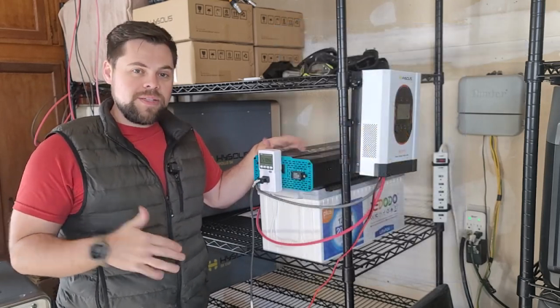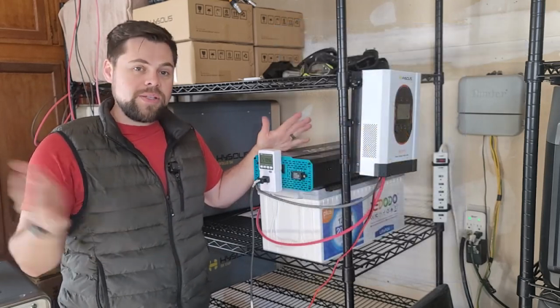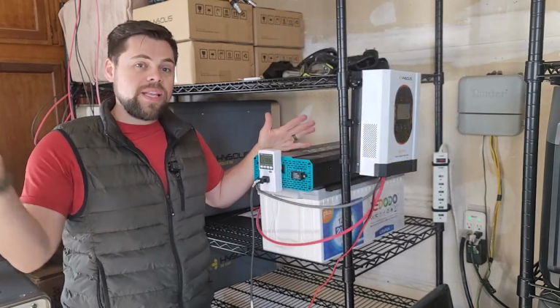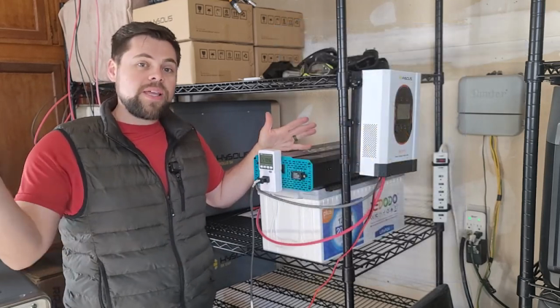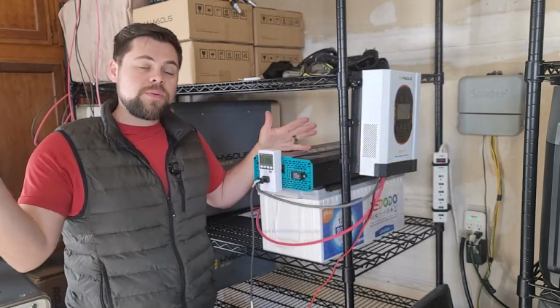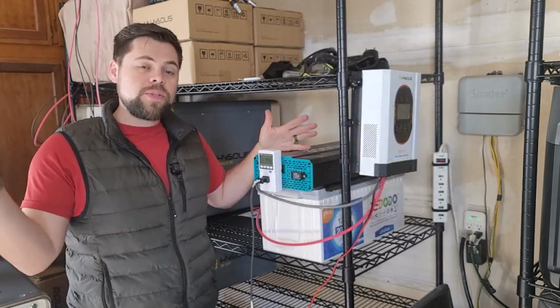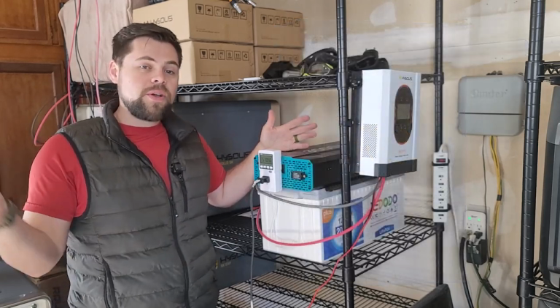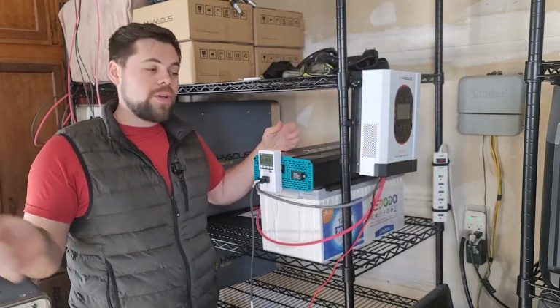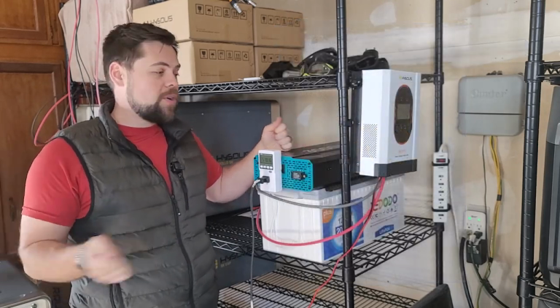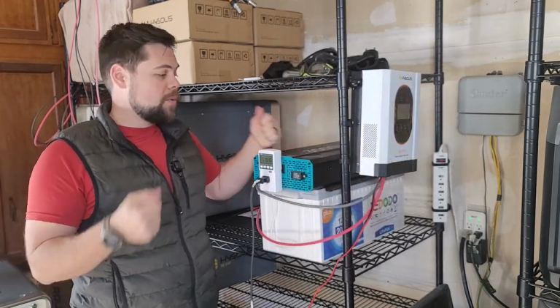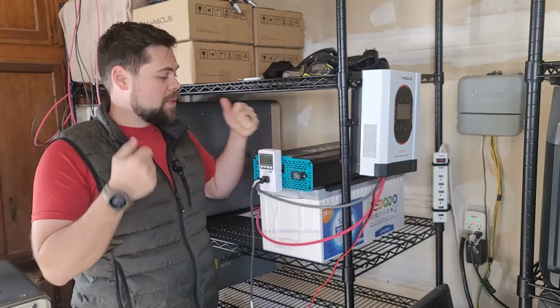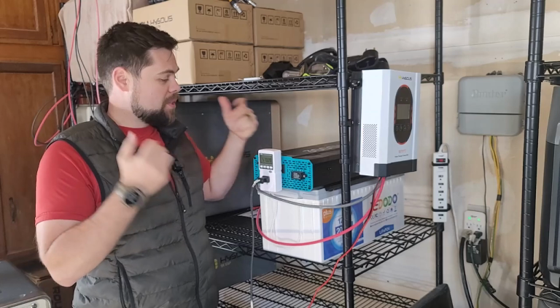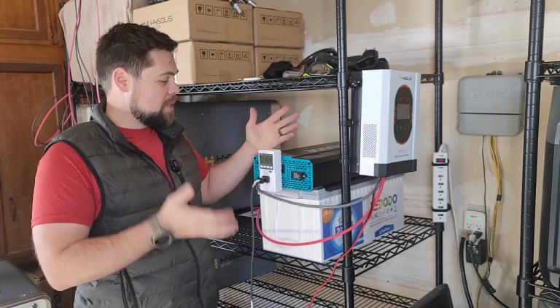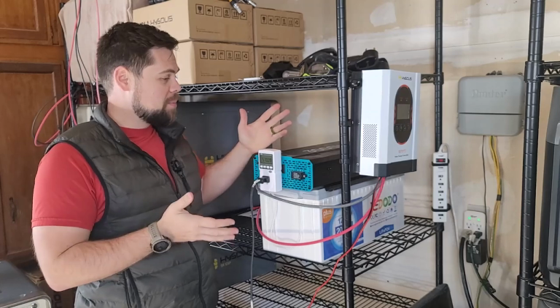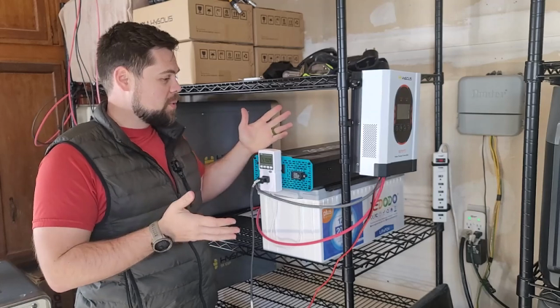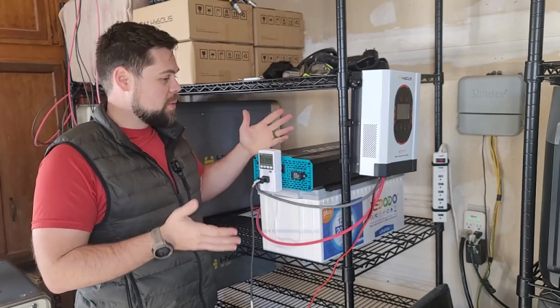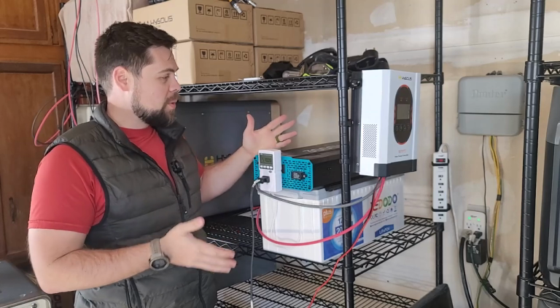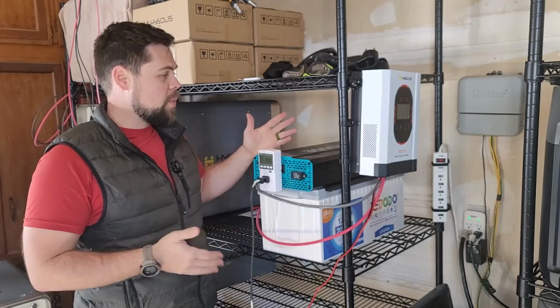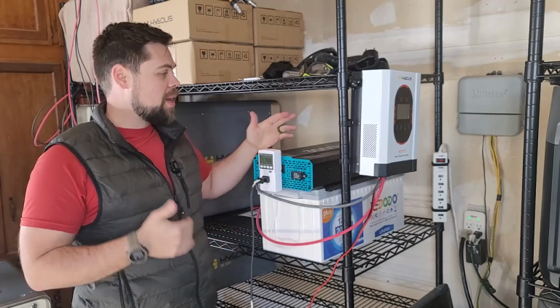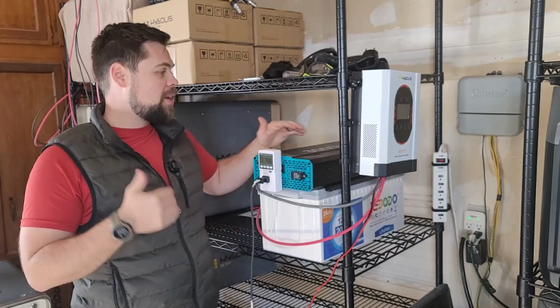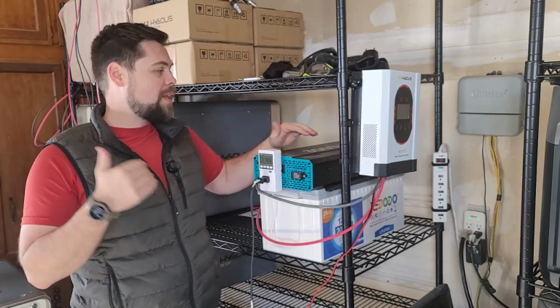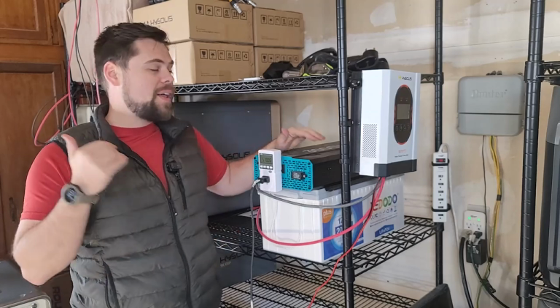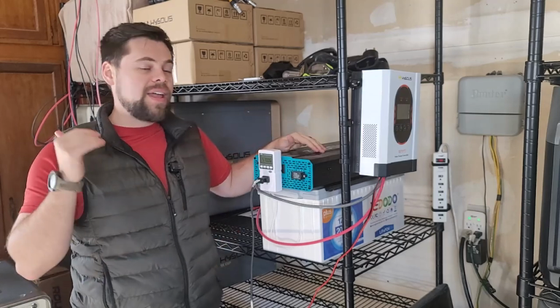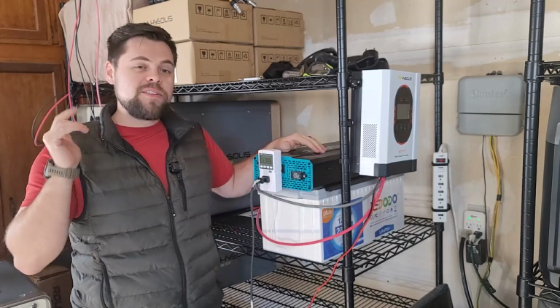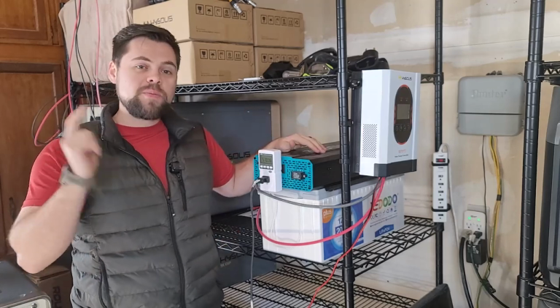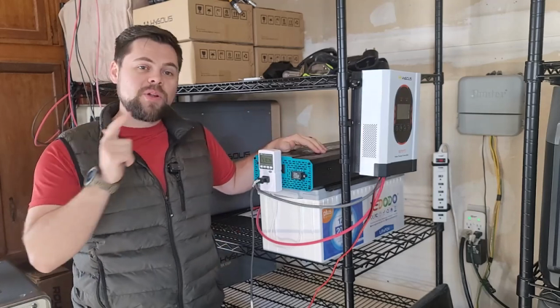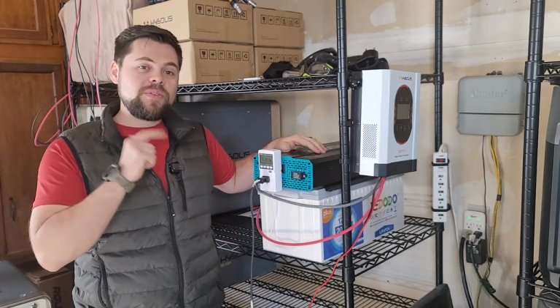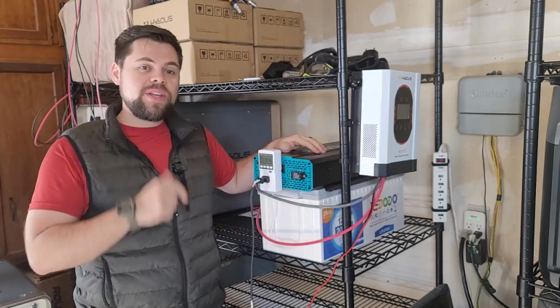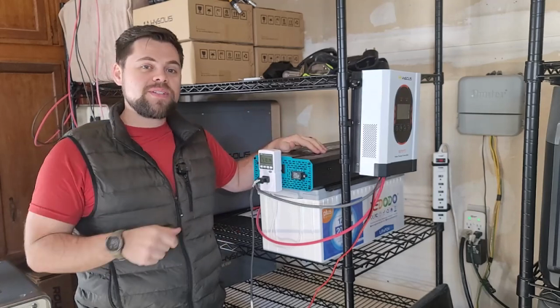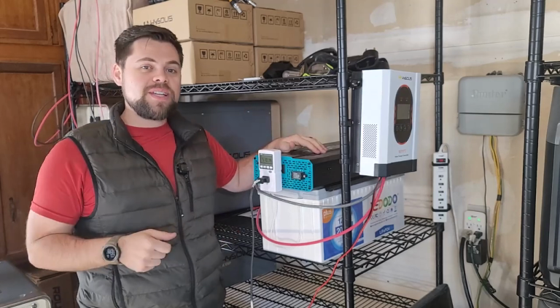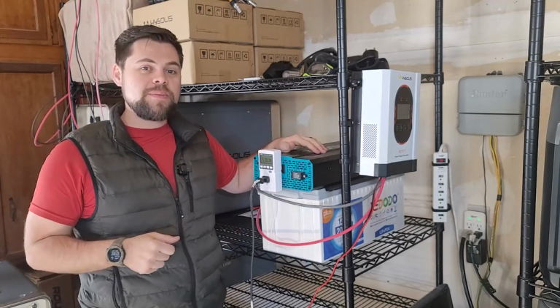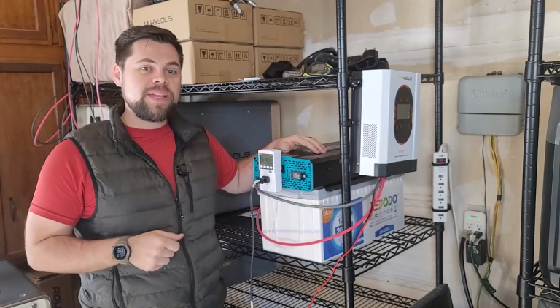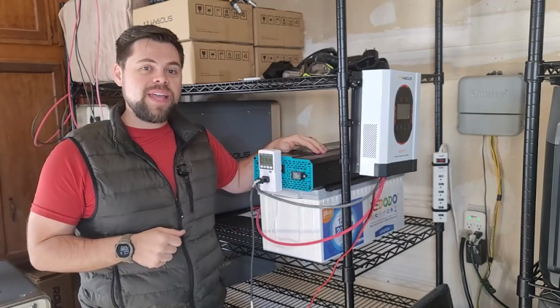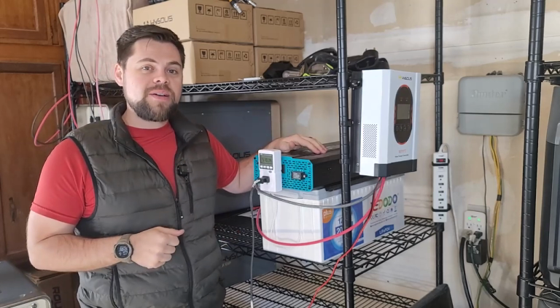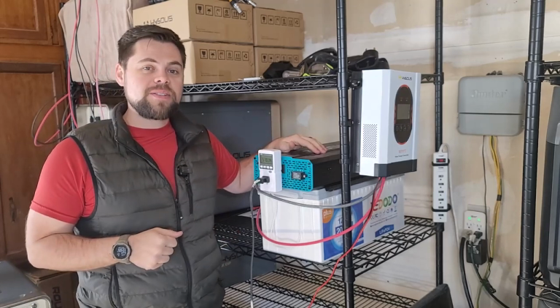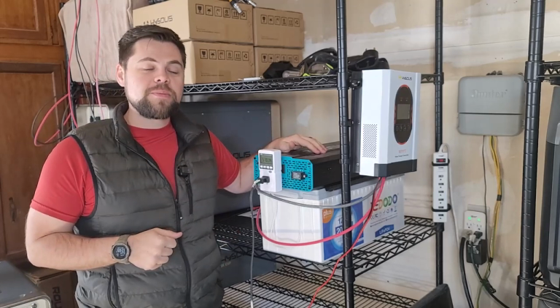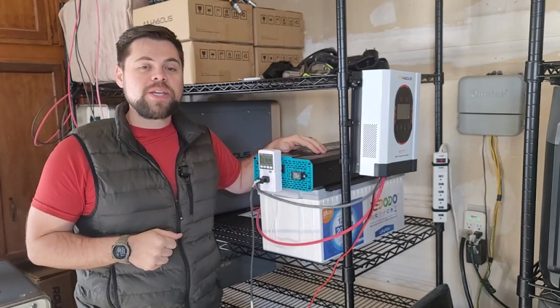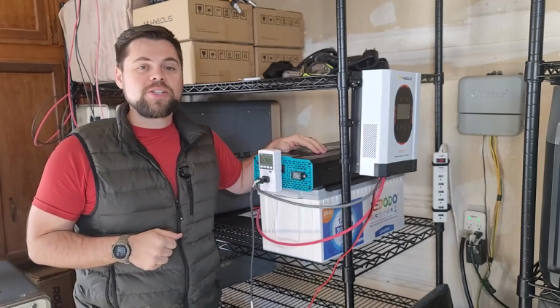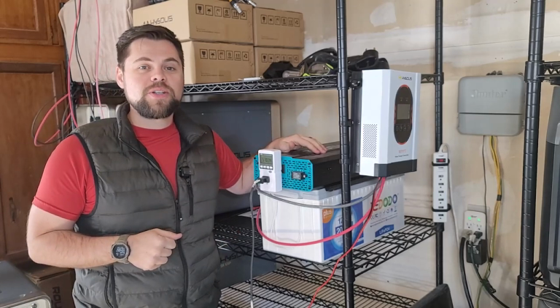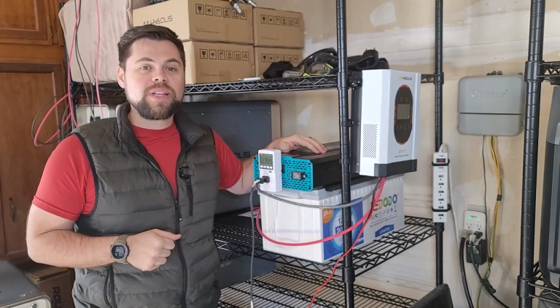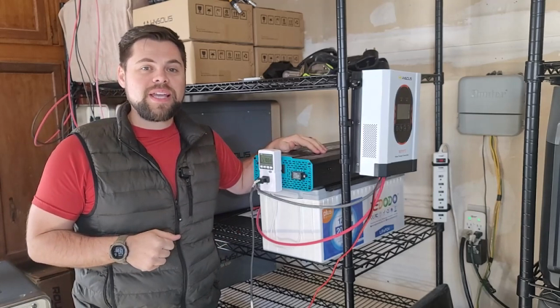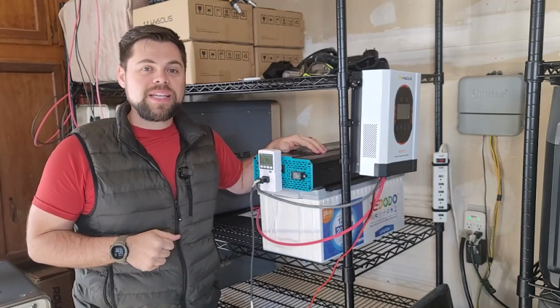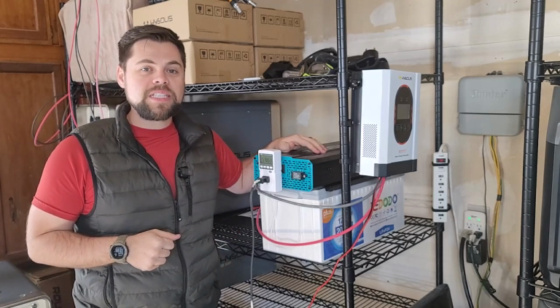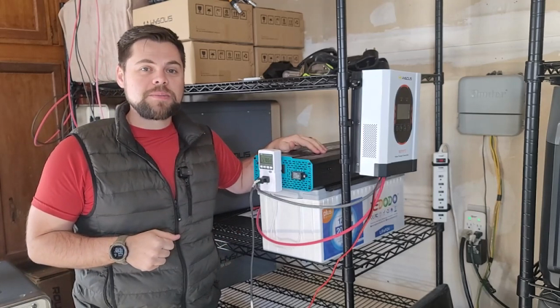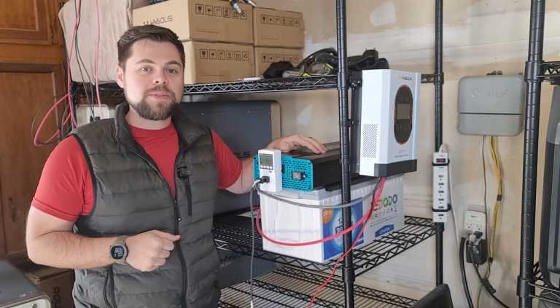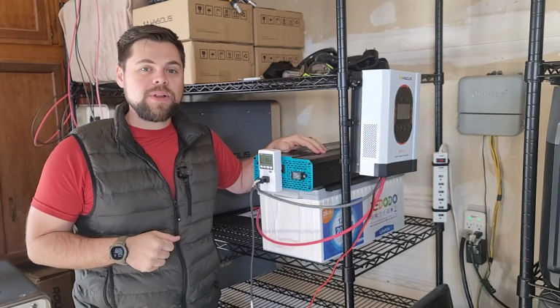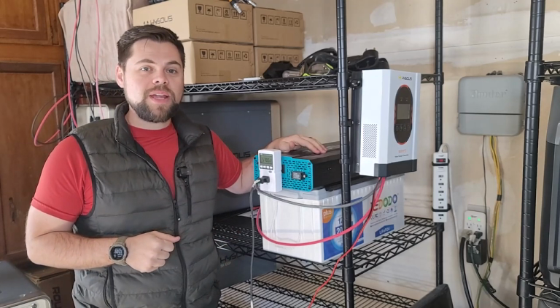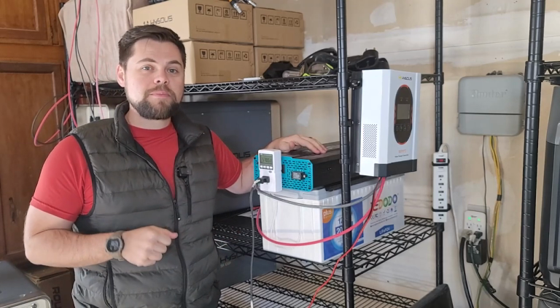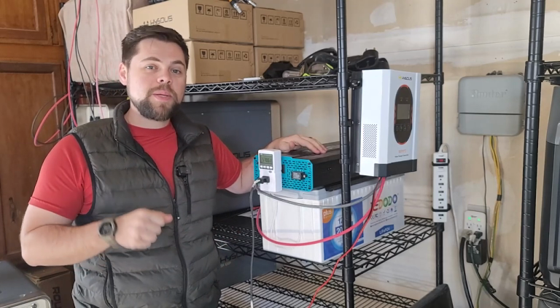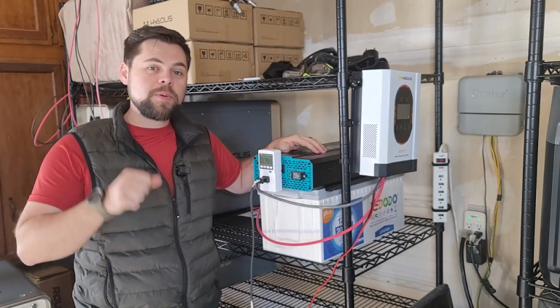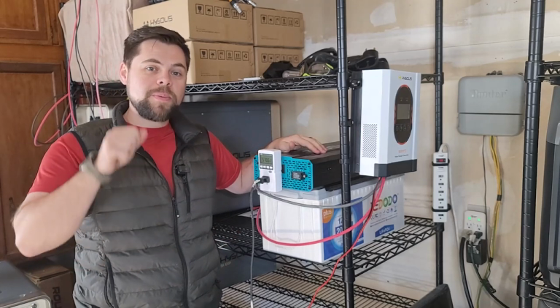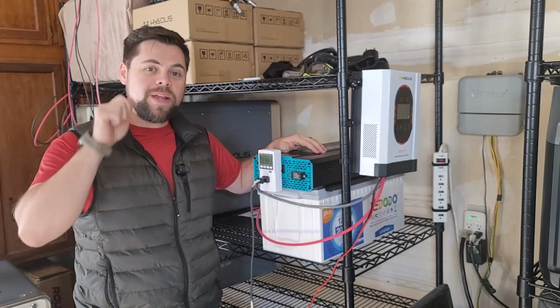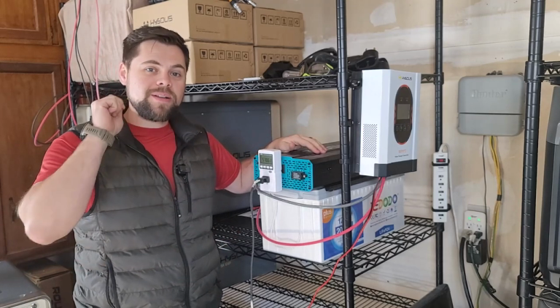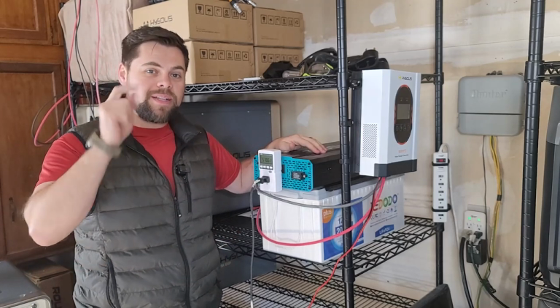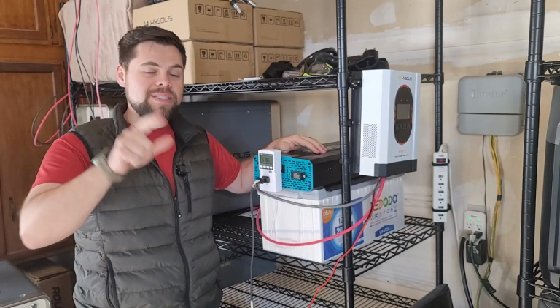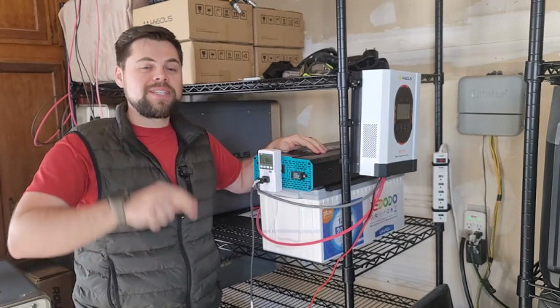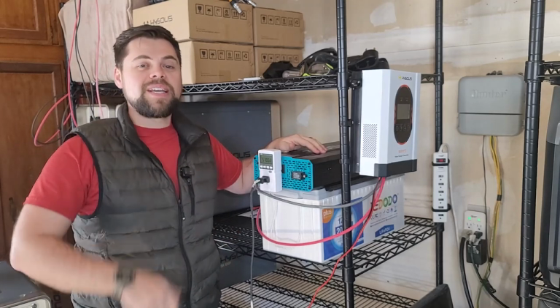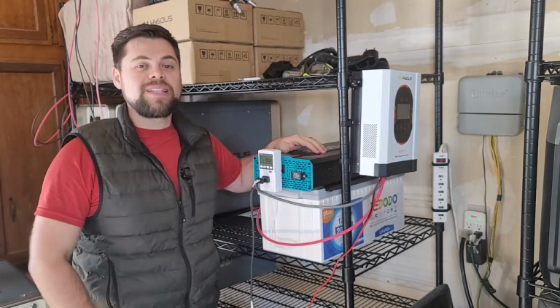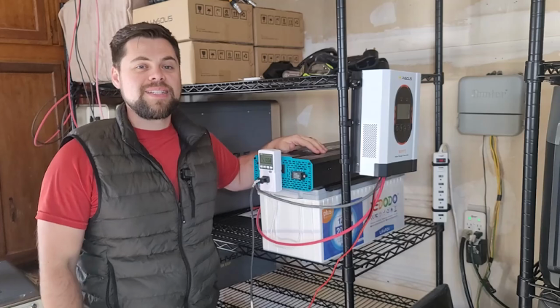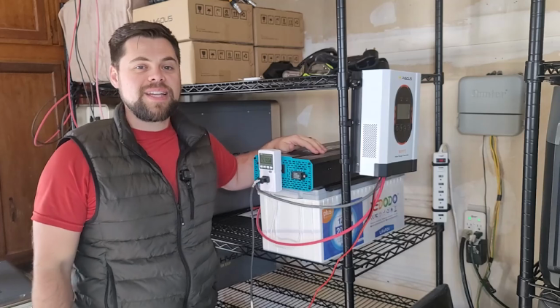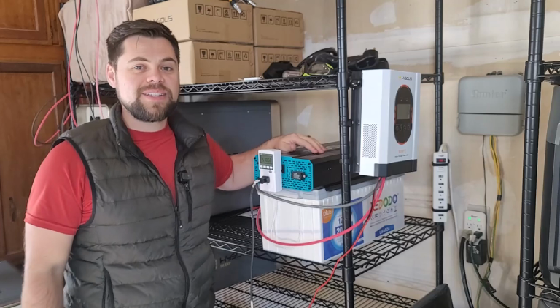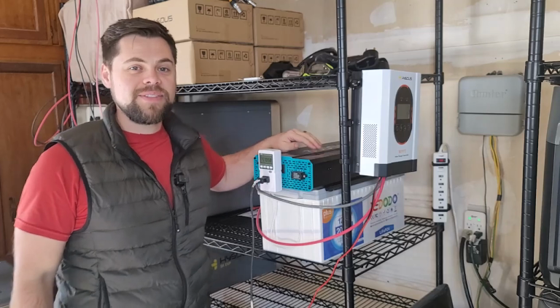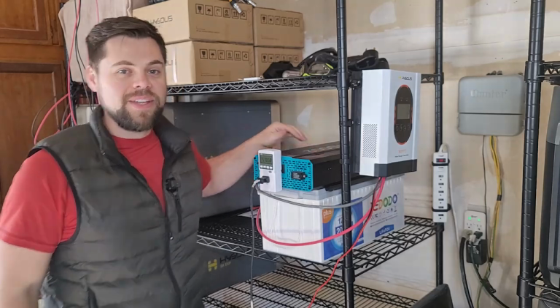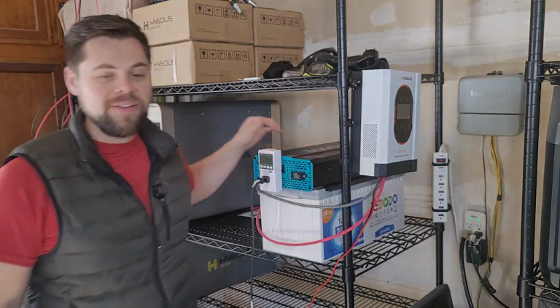I like Redodo — this seems to work well. I'll have more videos coming out, so make sure you like and subscribe. Be prepared. I'll see you guys in the next video.